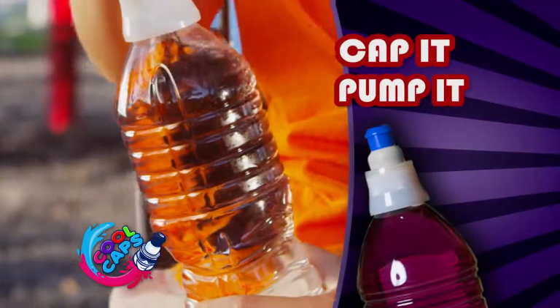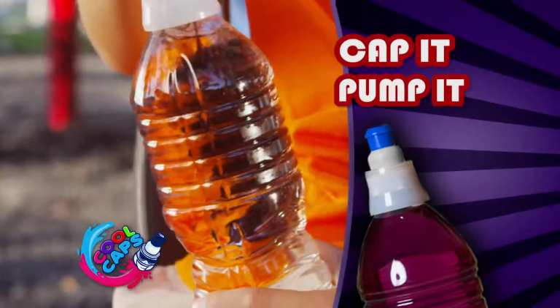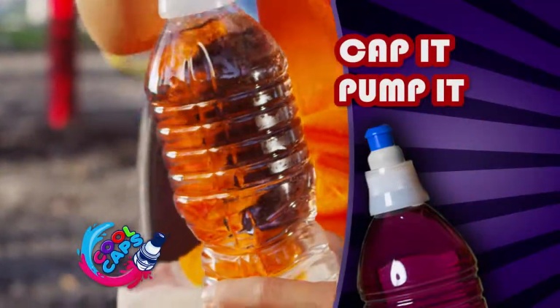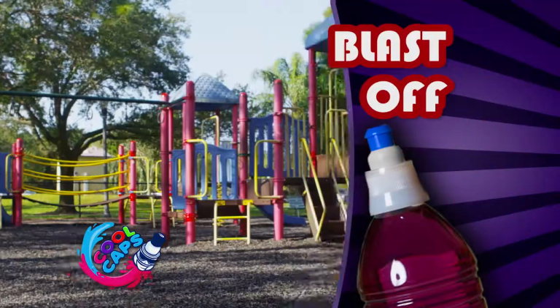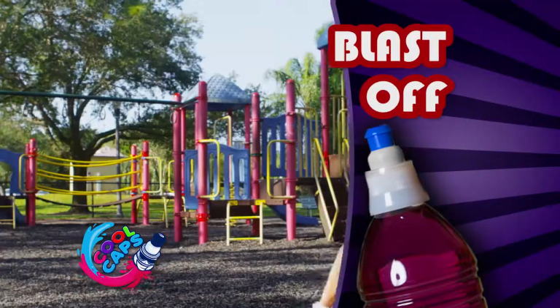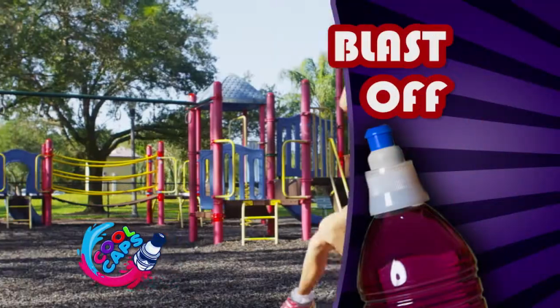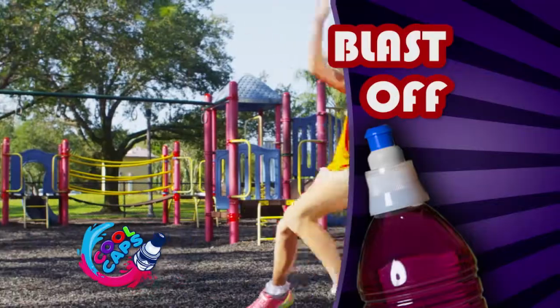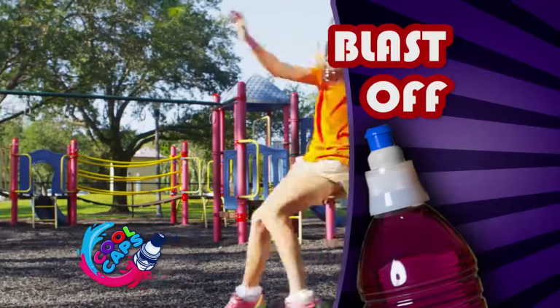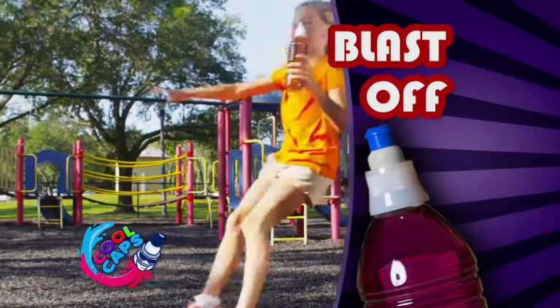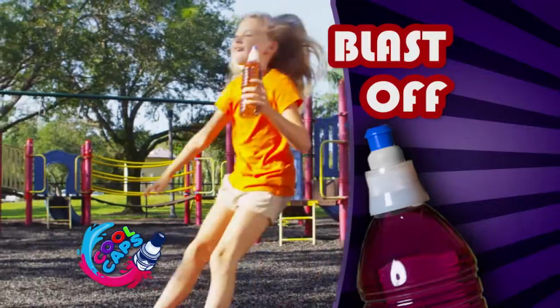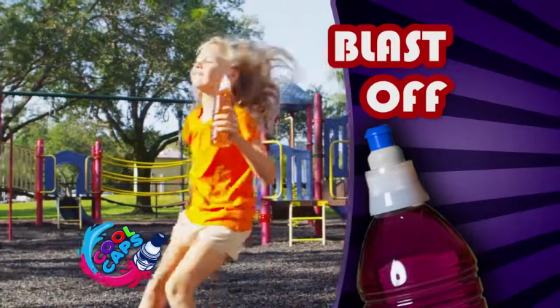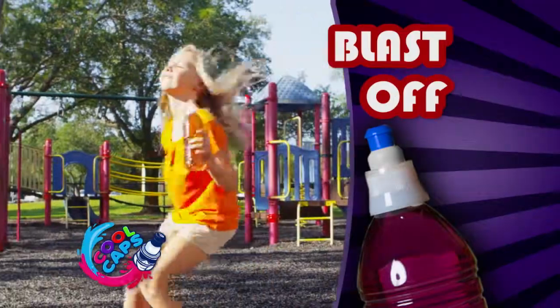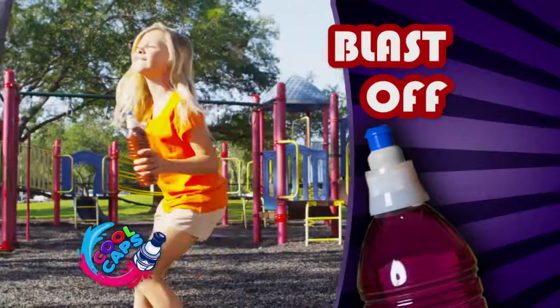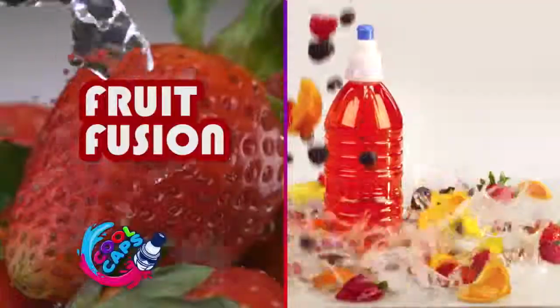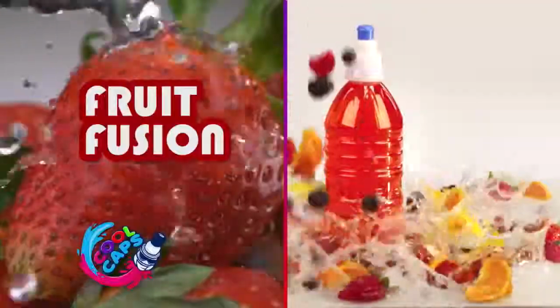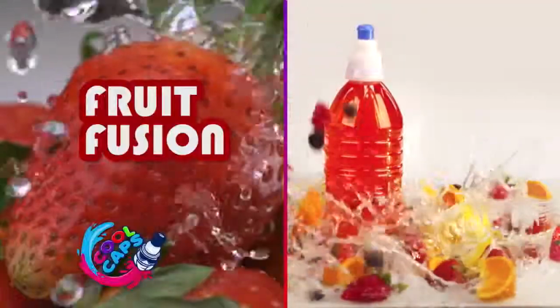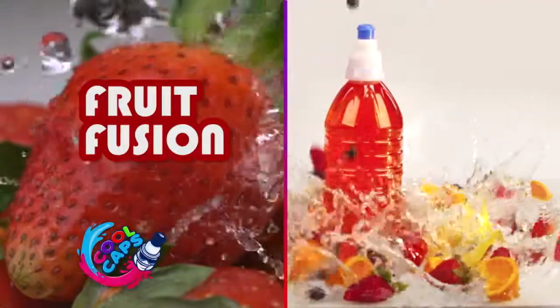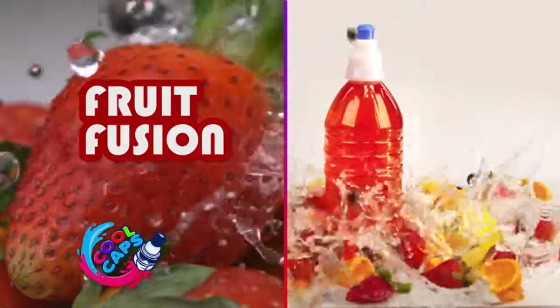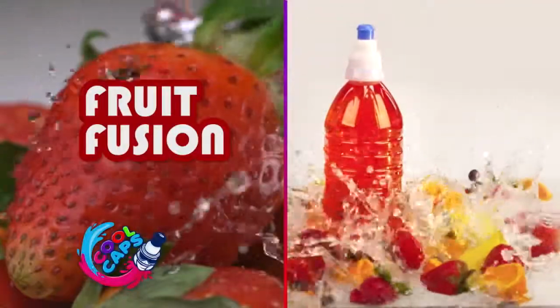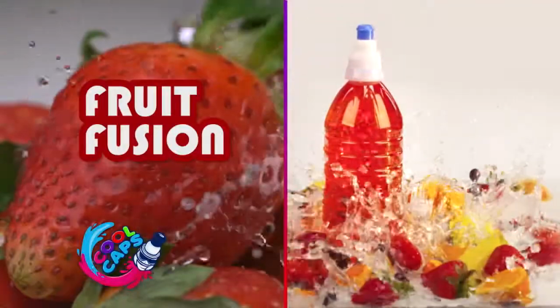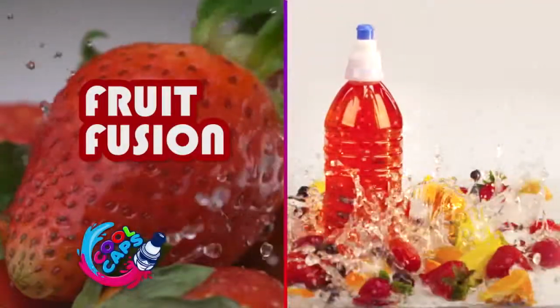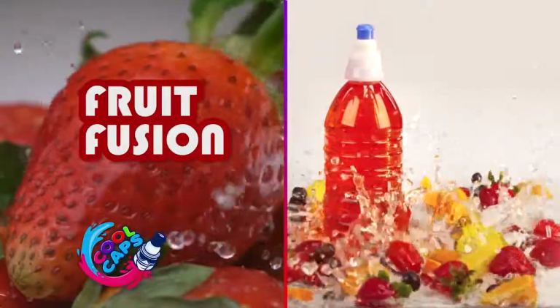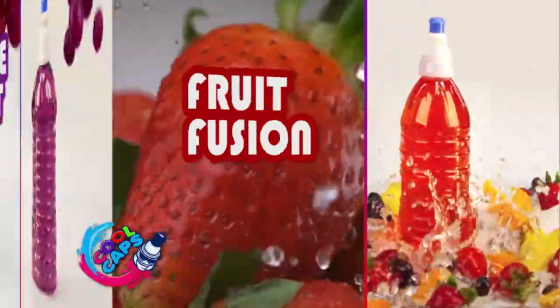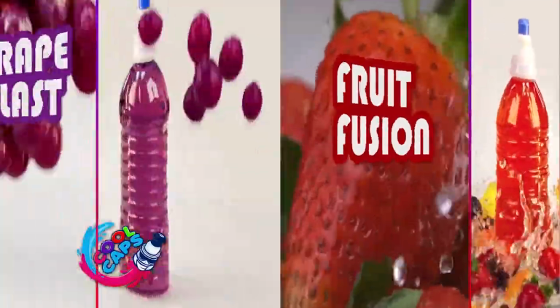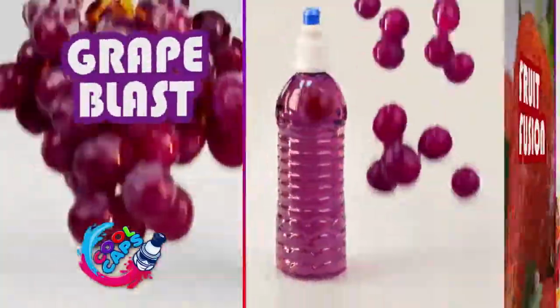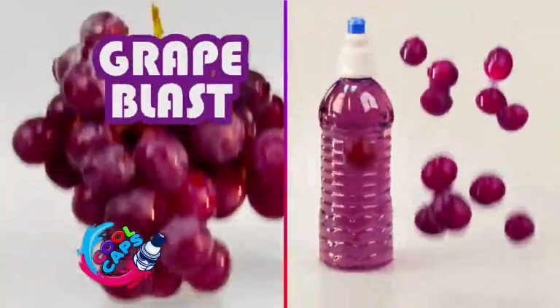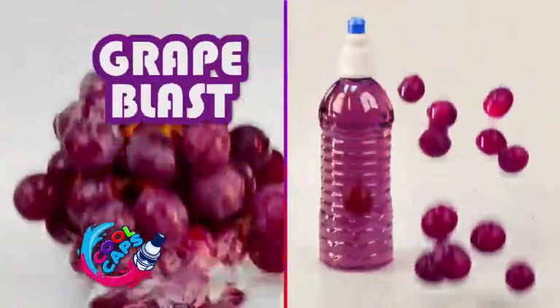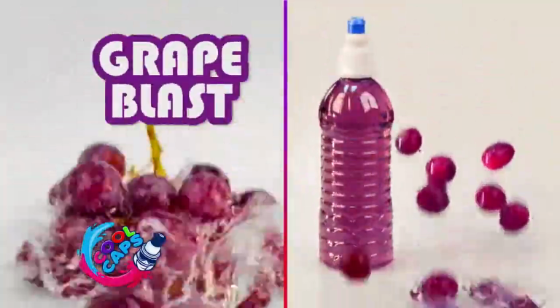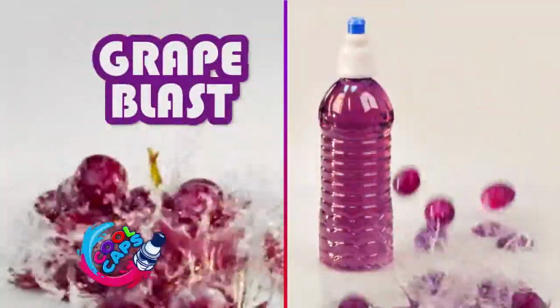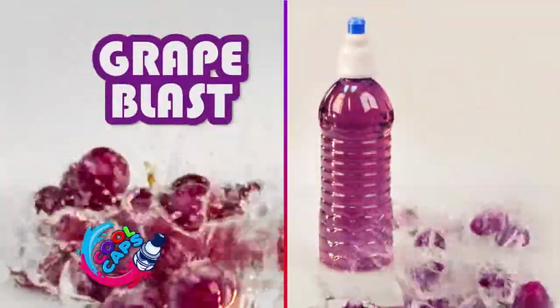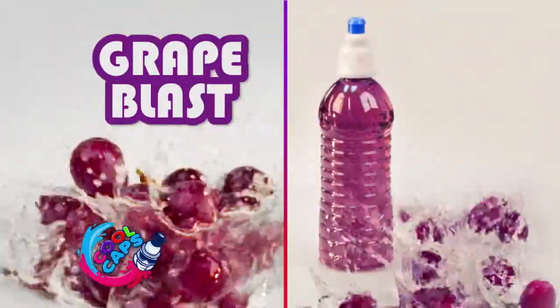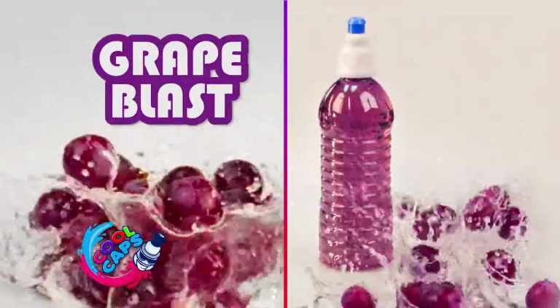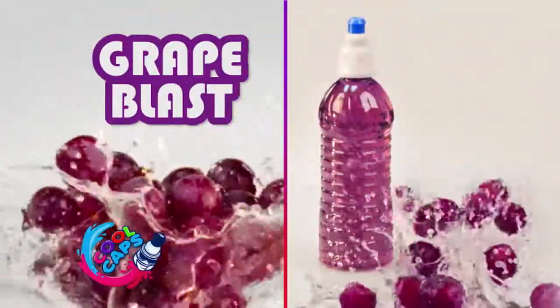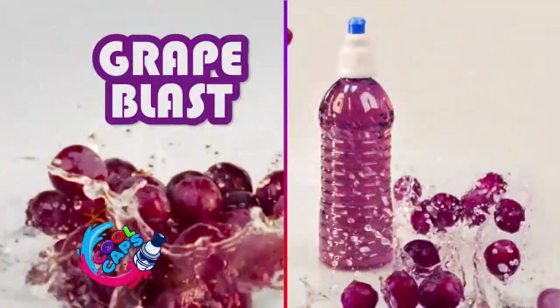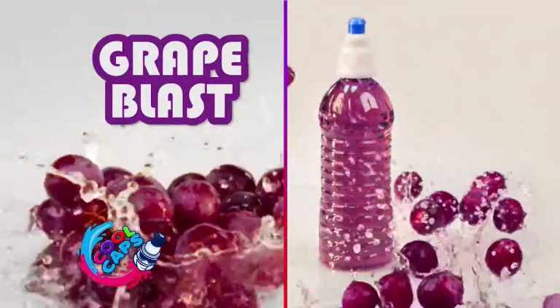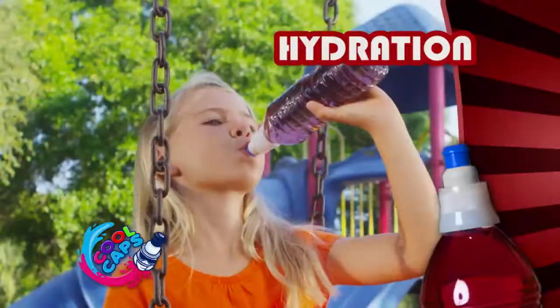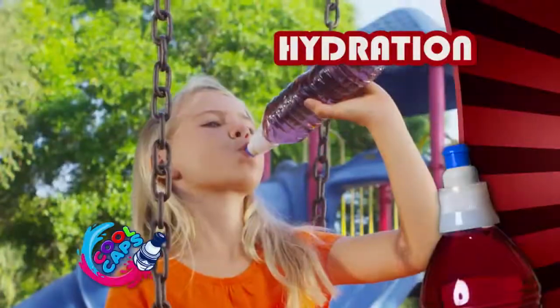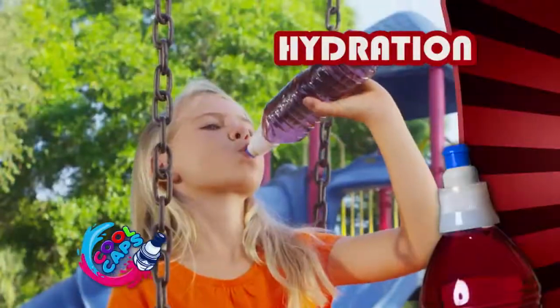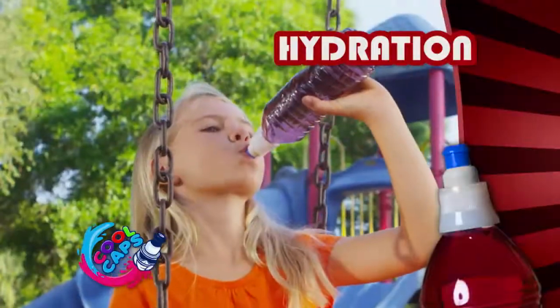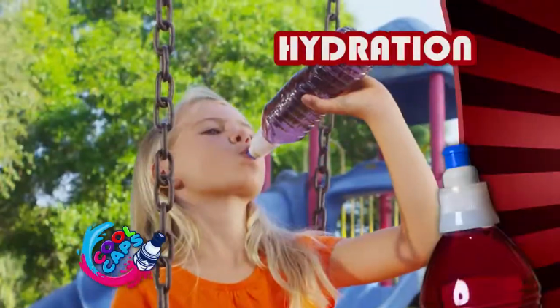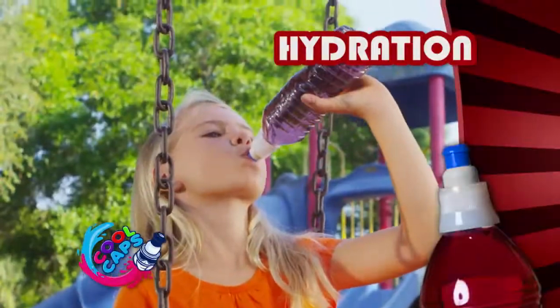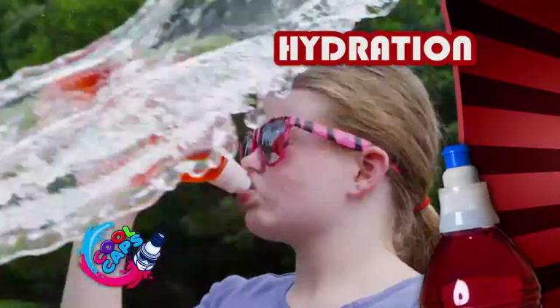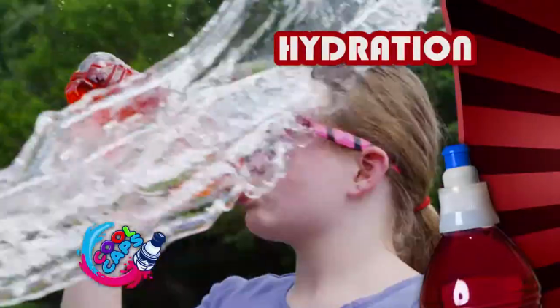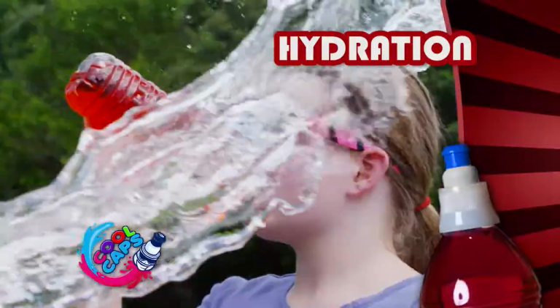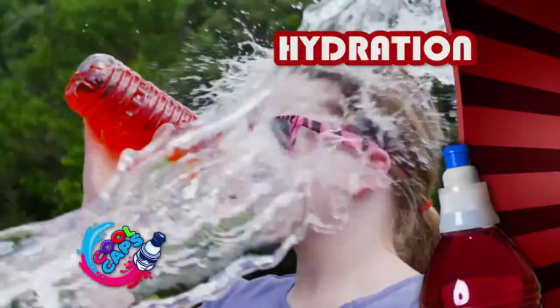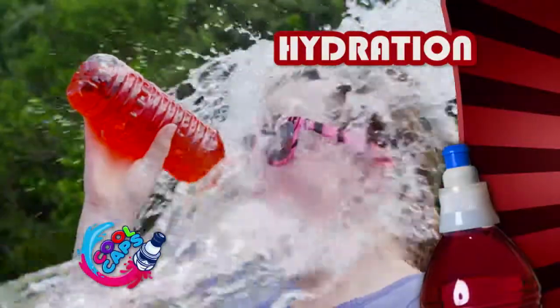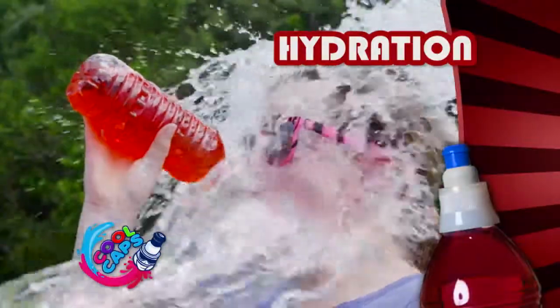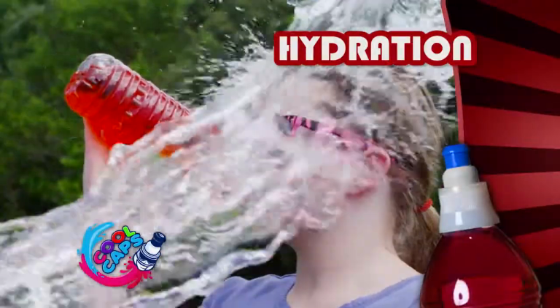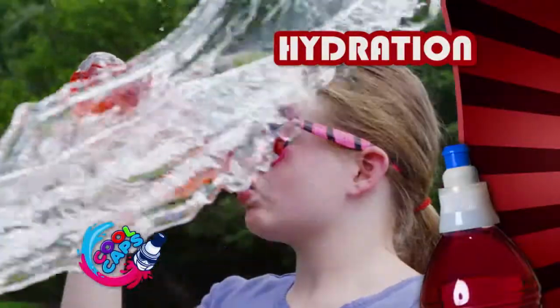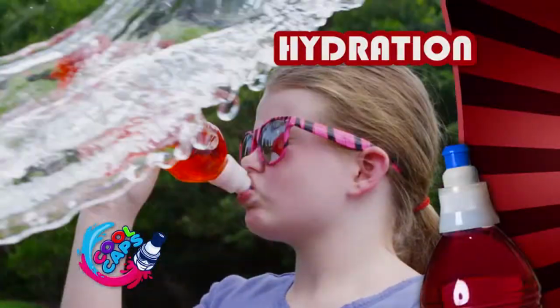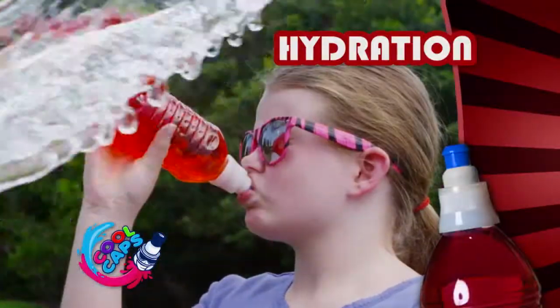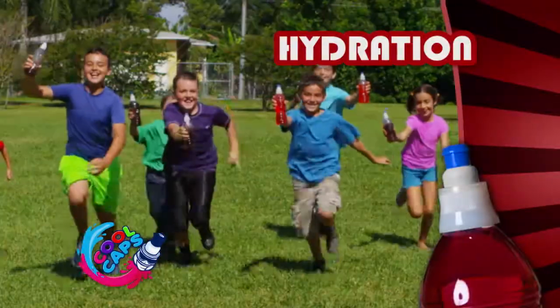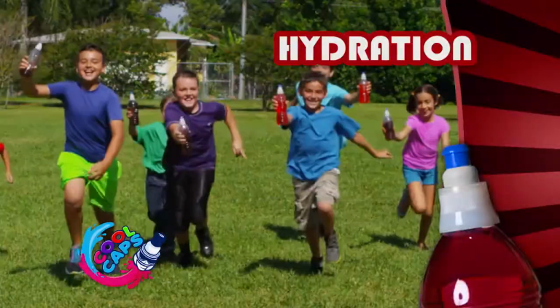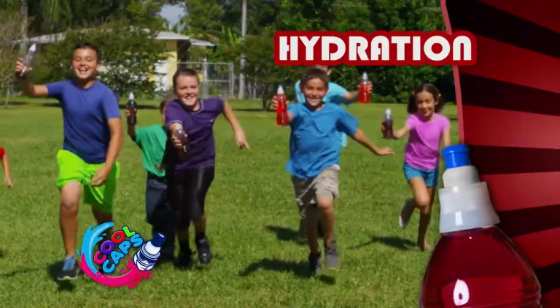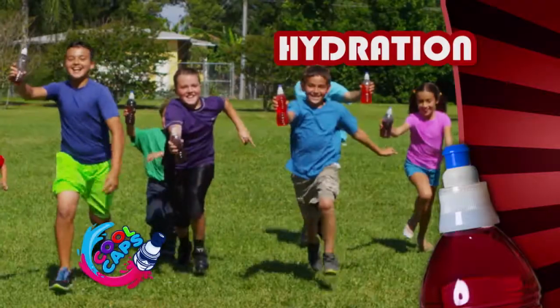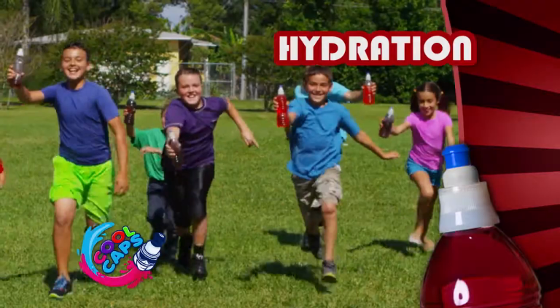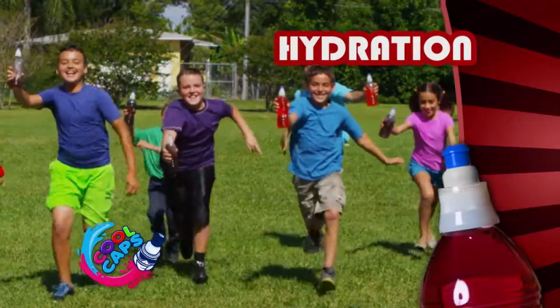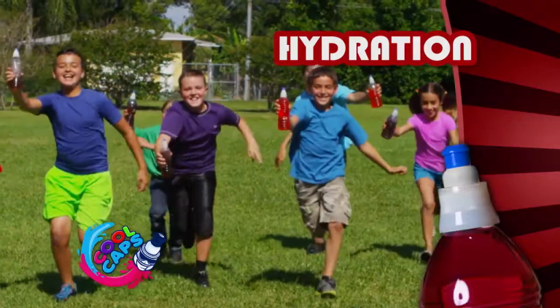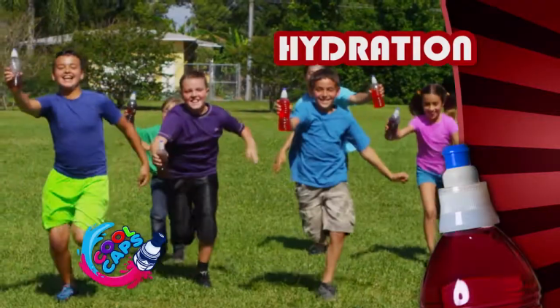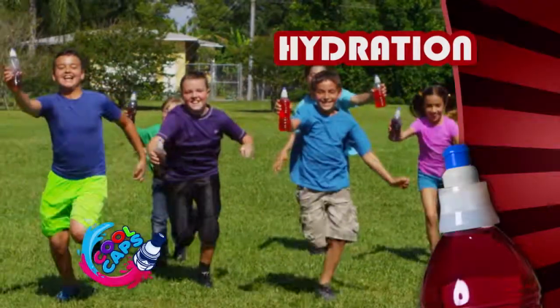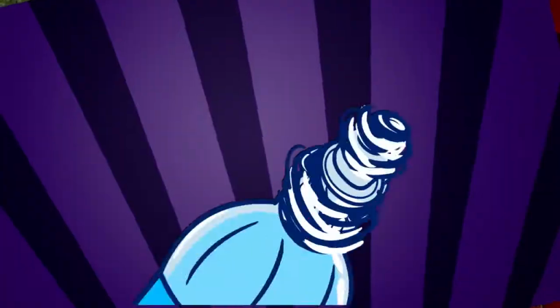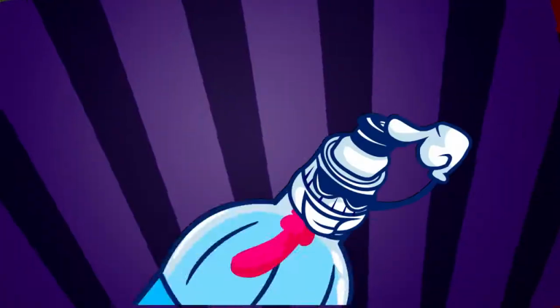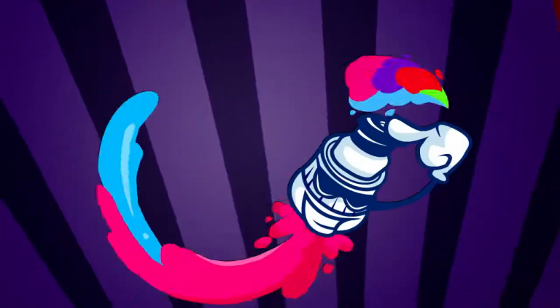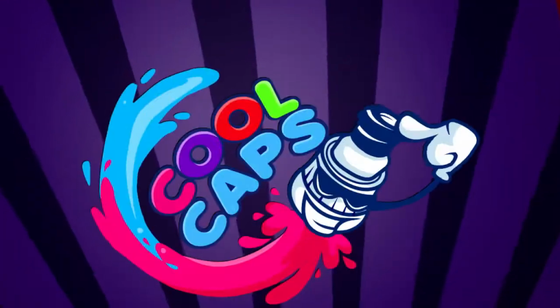Just pump it and blast off with Fruit Fusion or Grape Blast. Cool Caps bring flavorful hydration to kids across the nation.